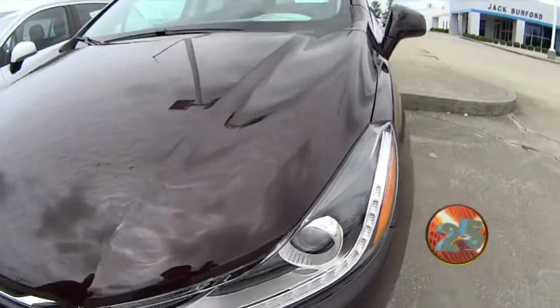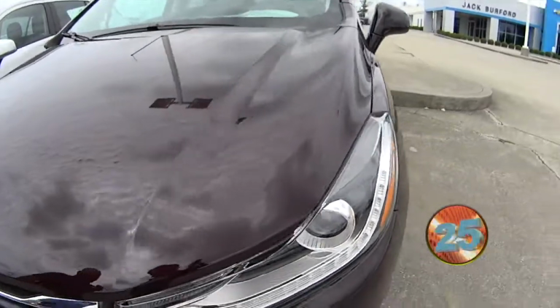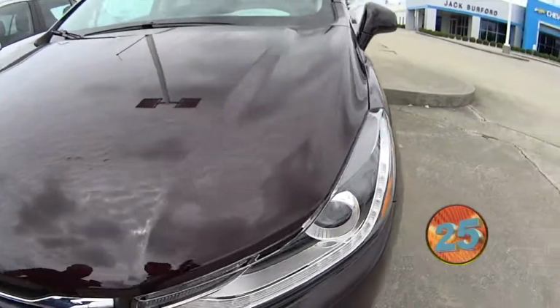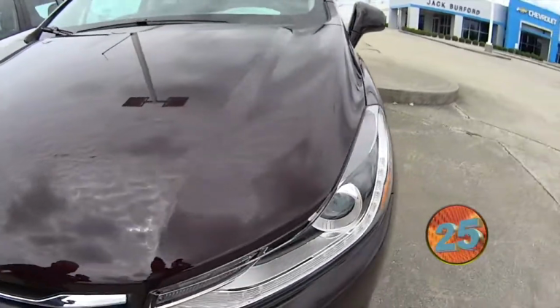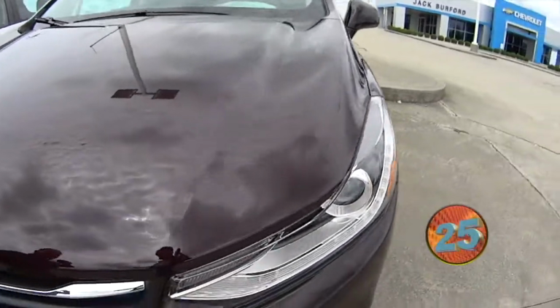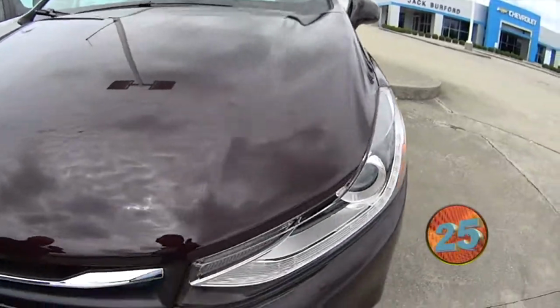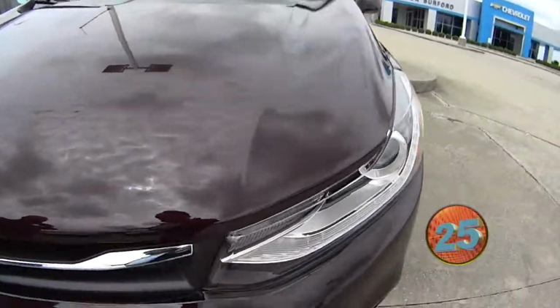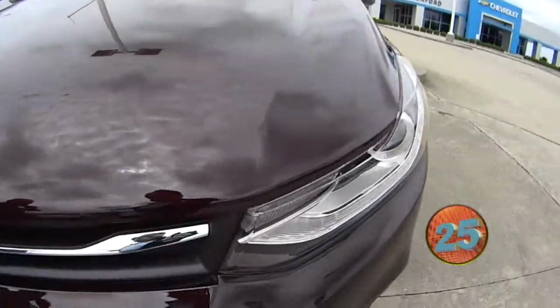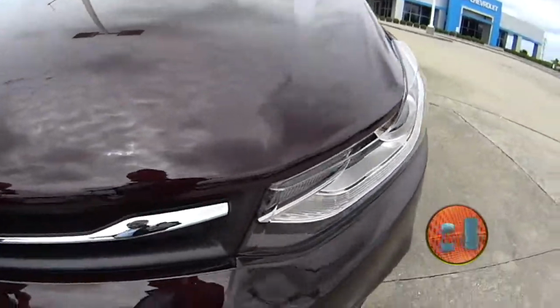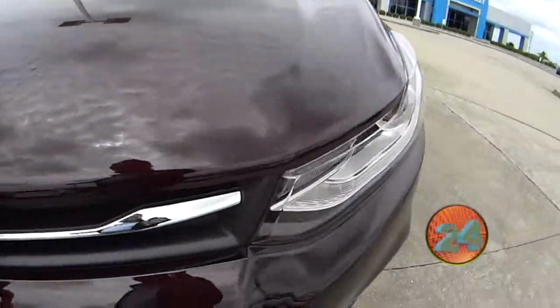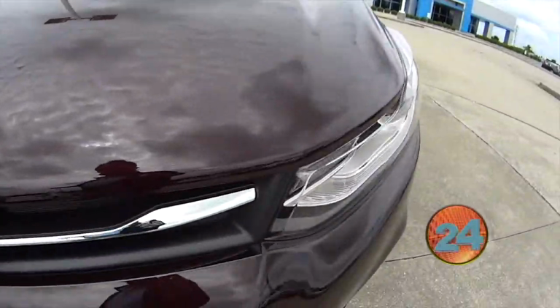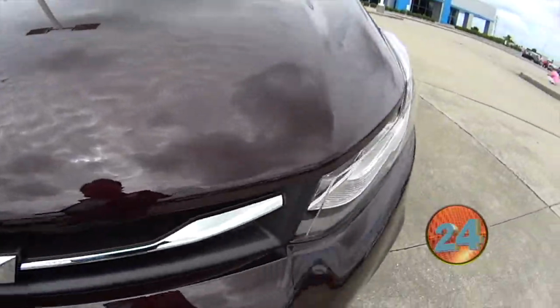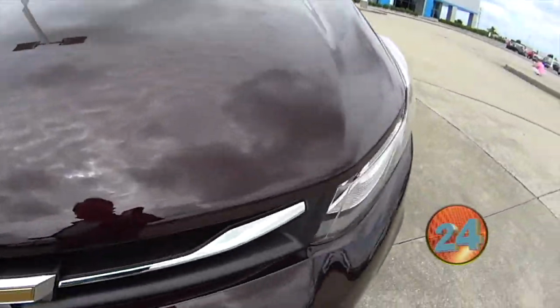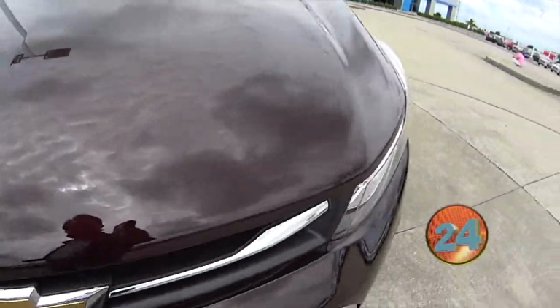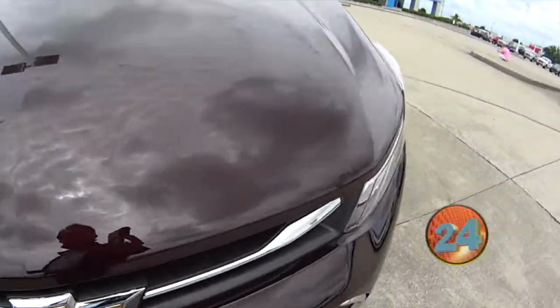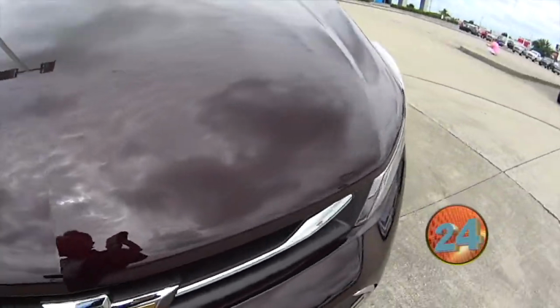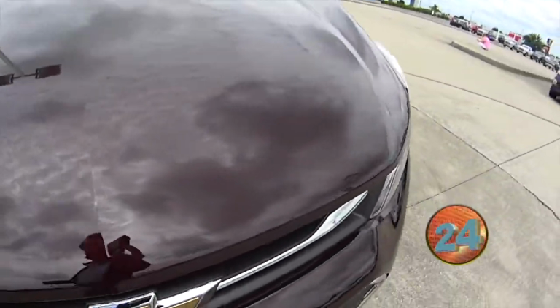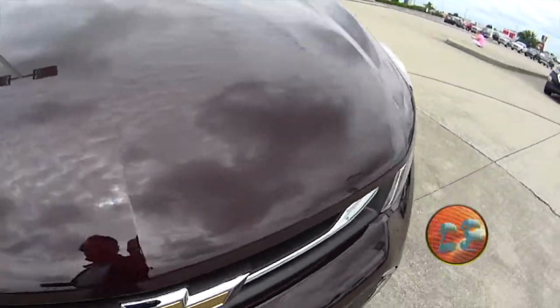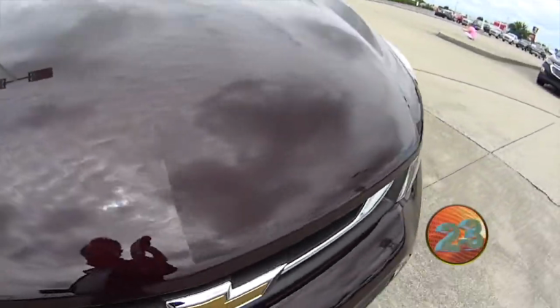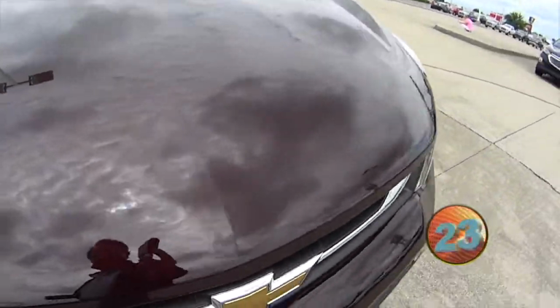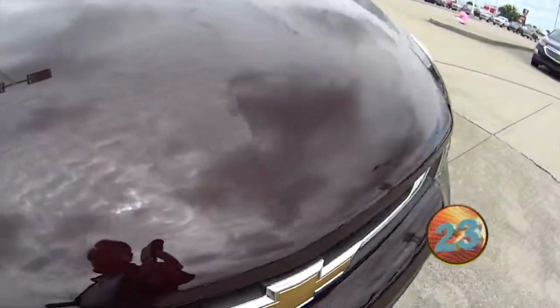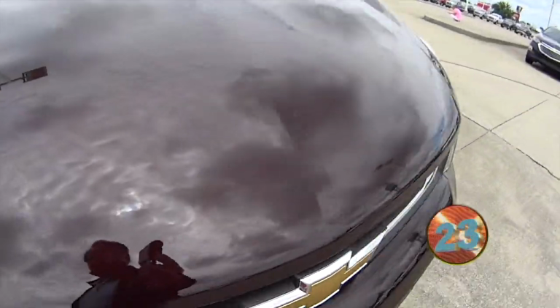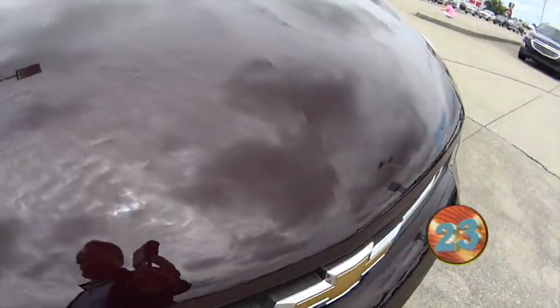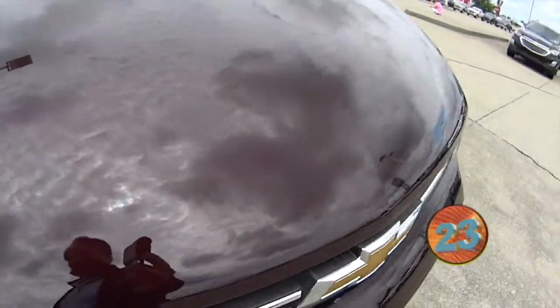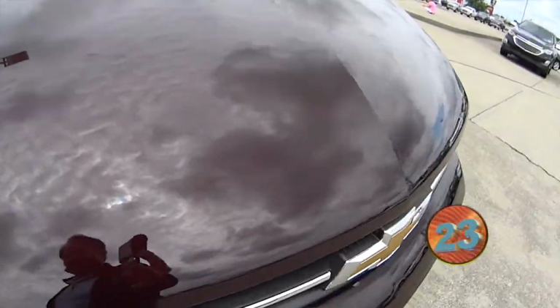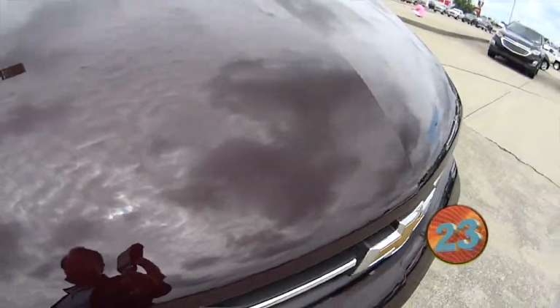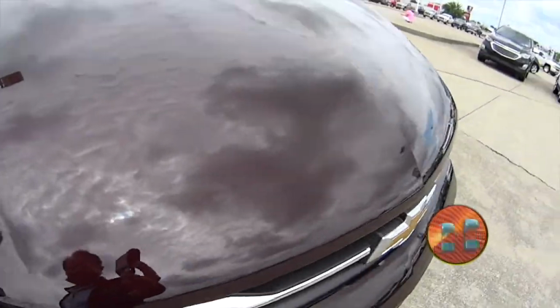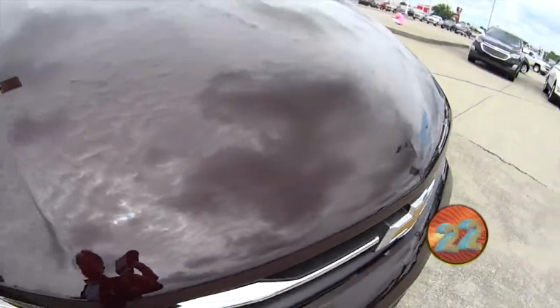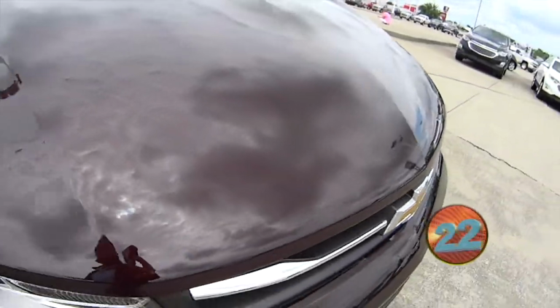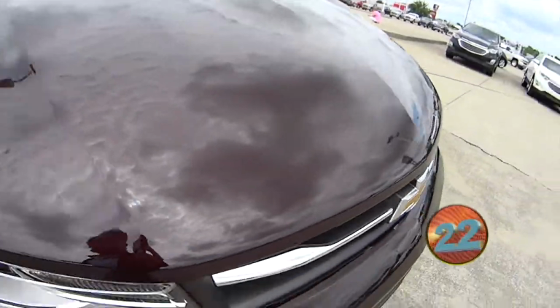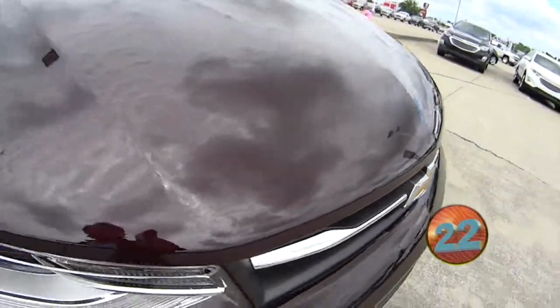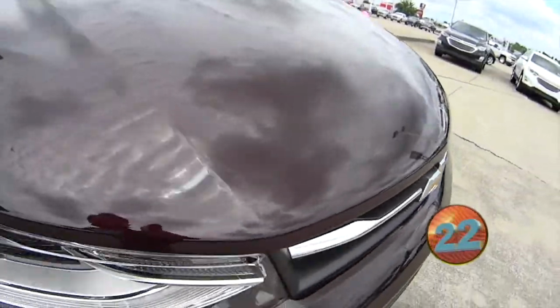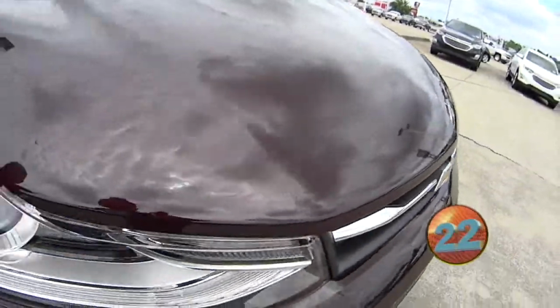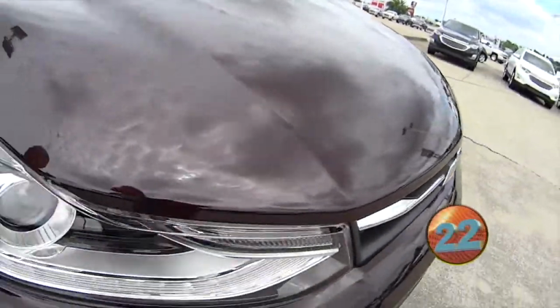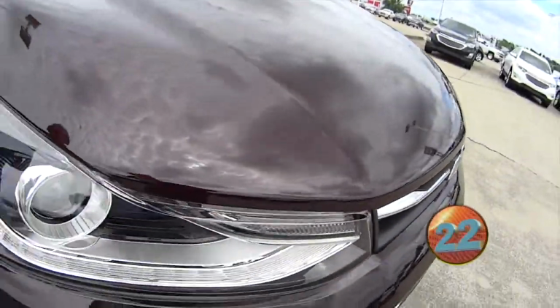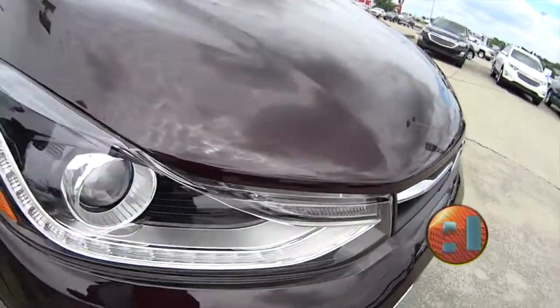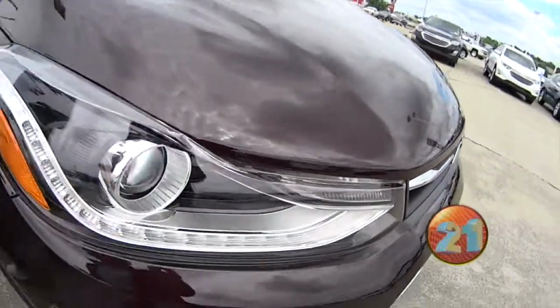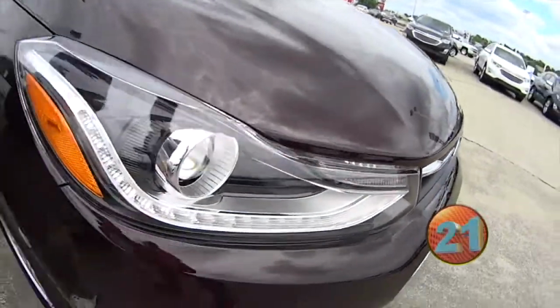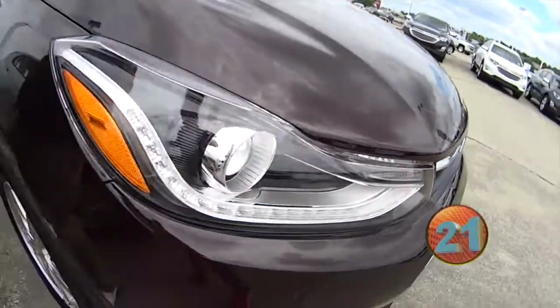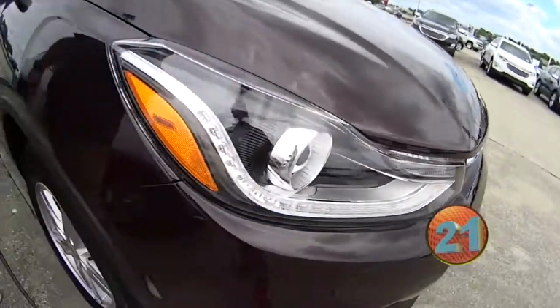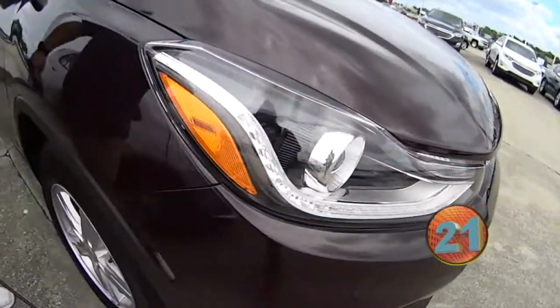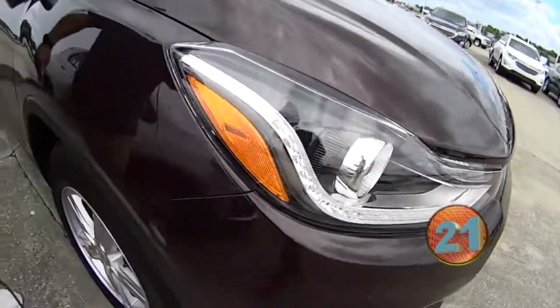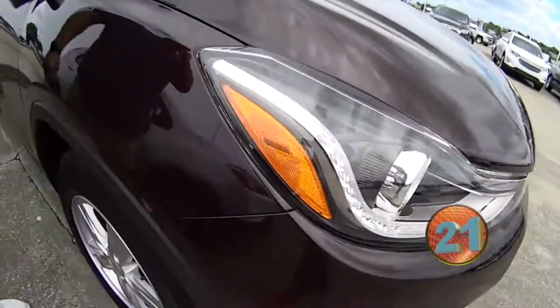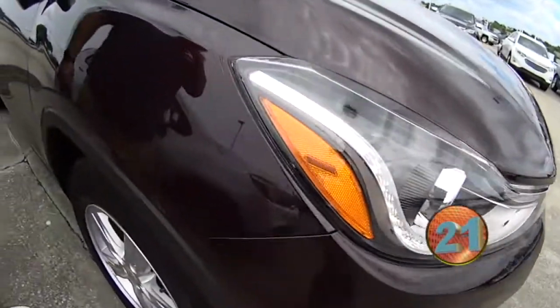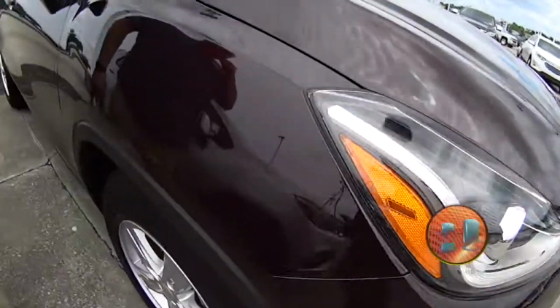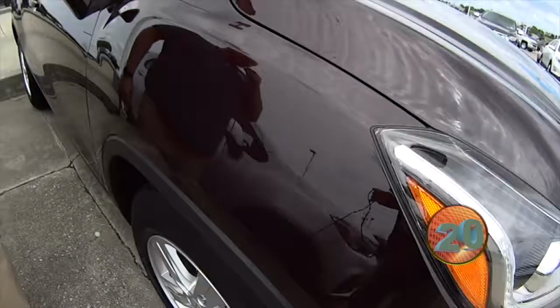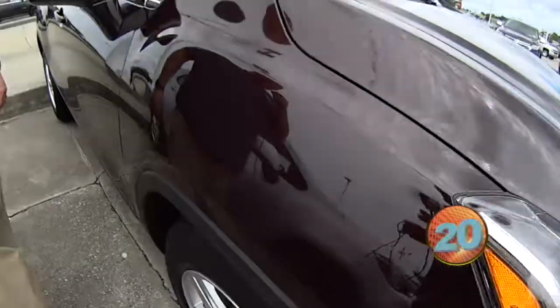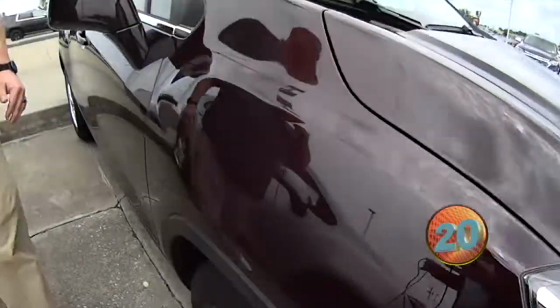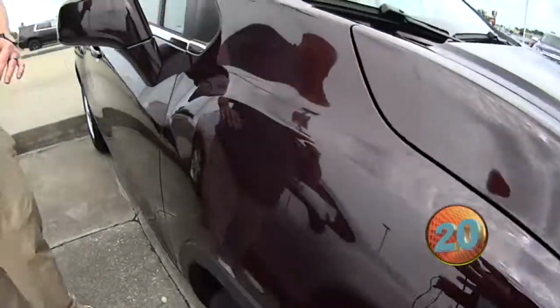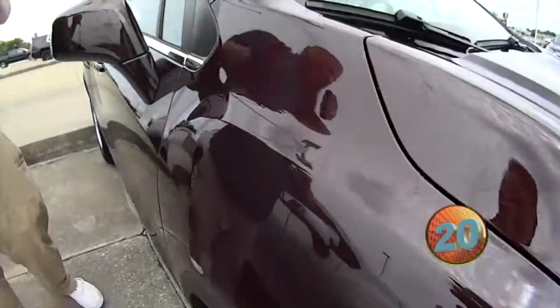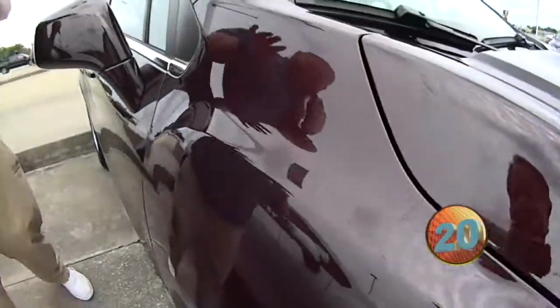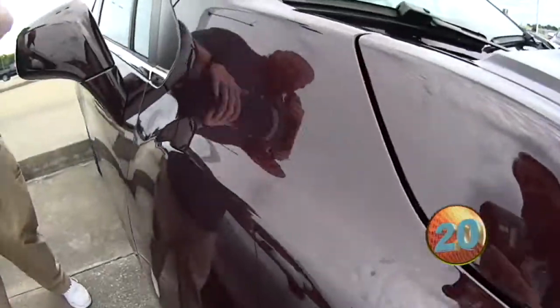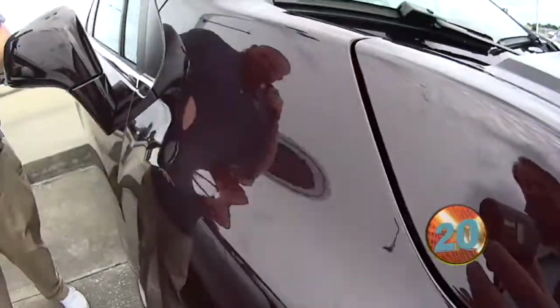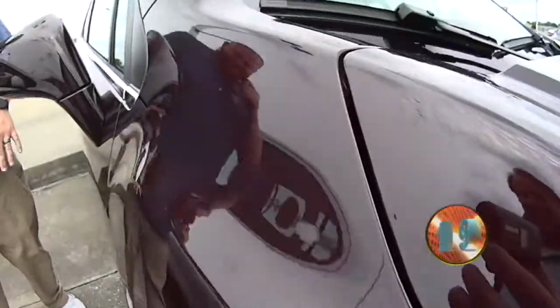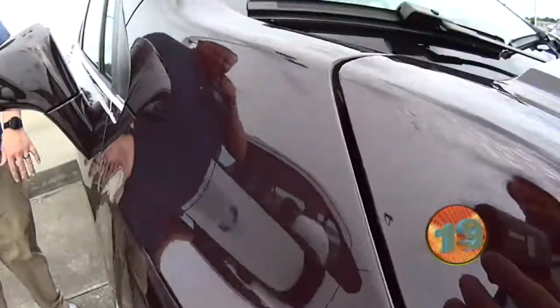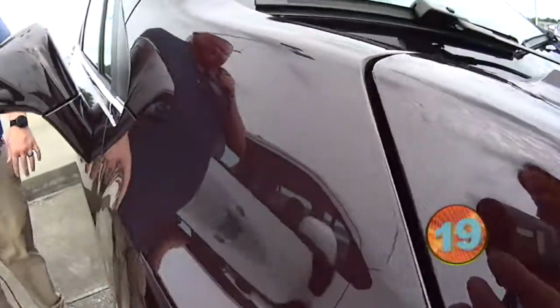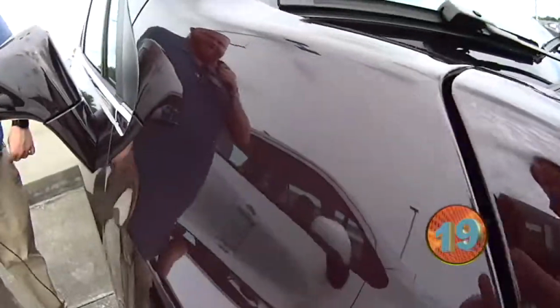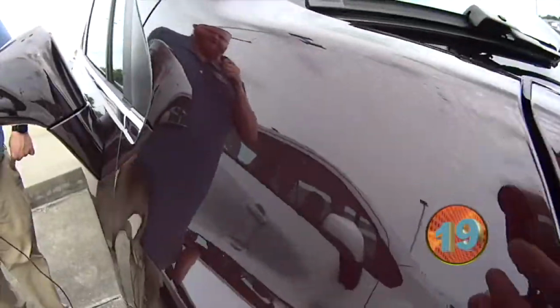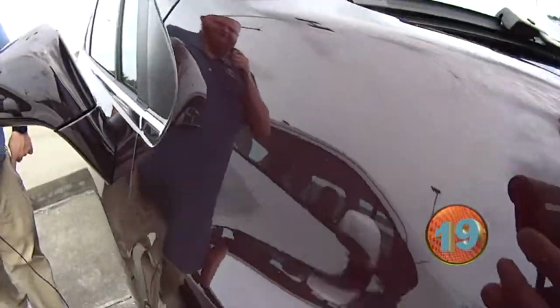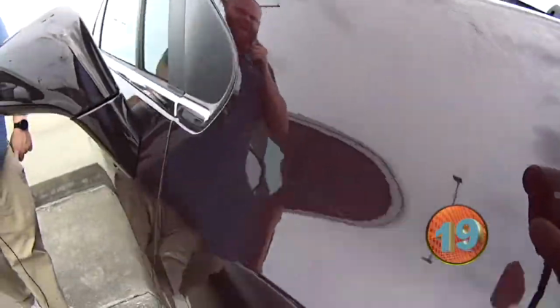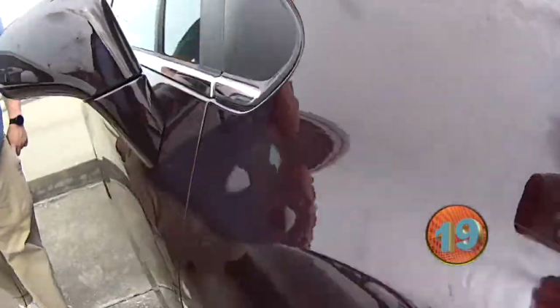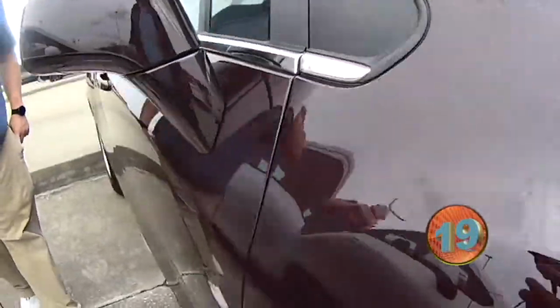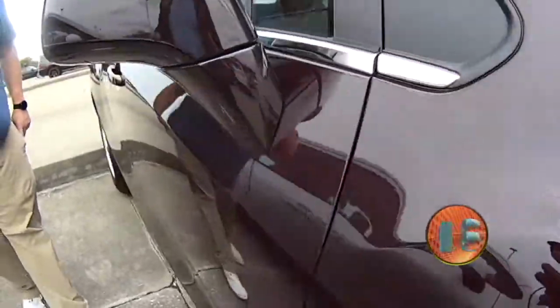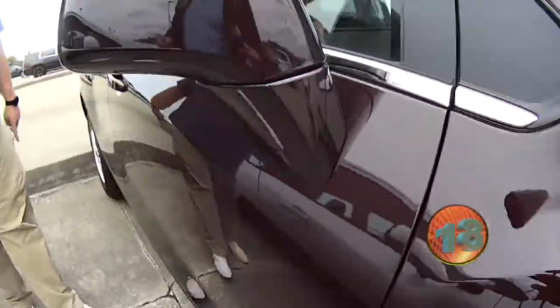This is black cherry. Check out that color — it is gorgeous. Looks black in certain light and red in others.